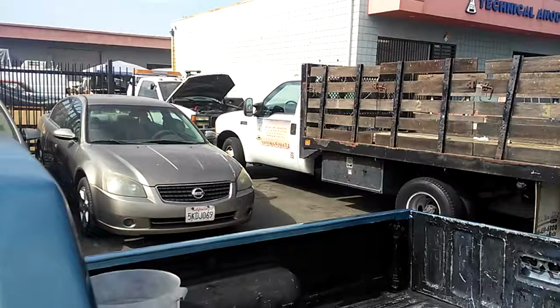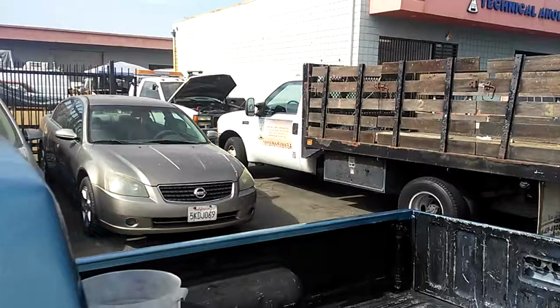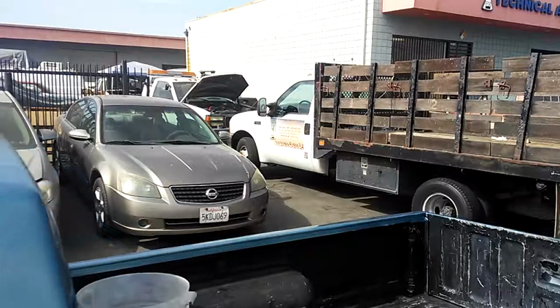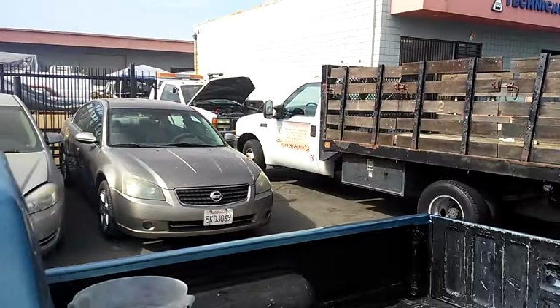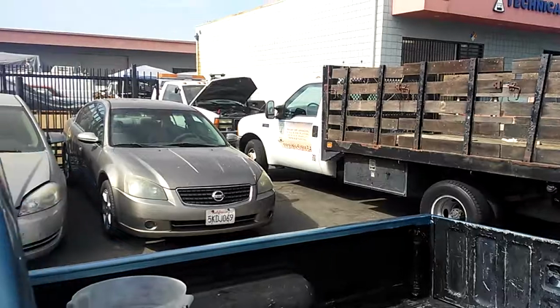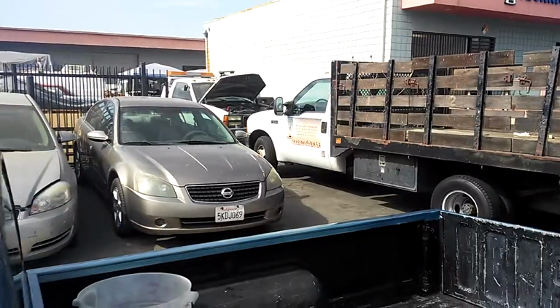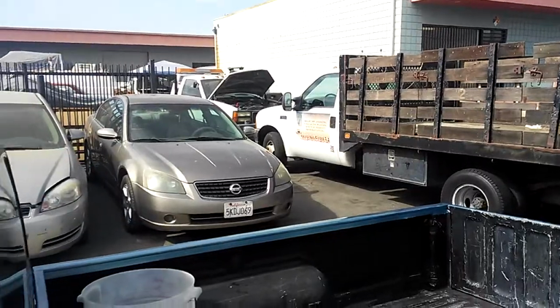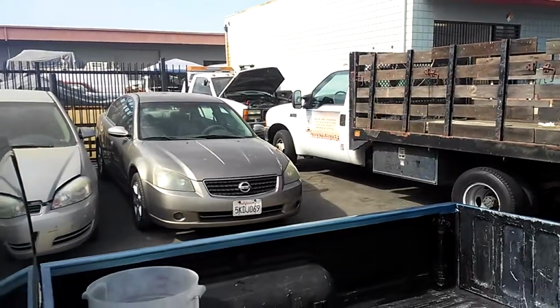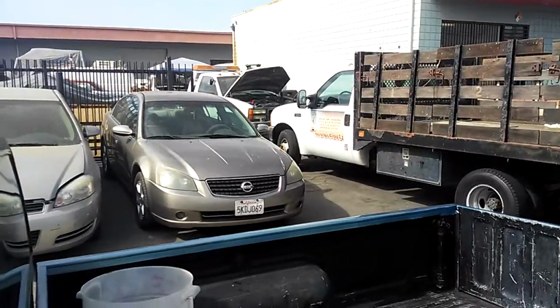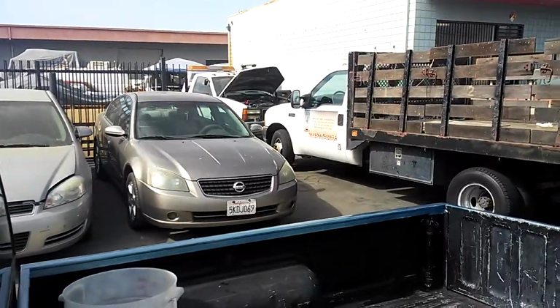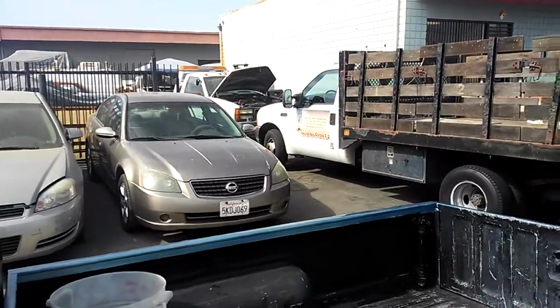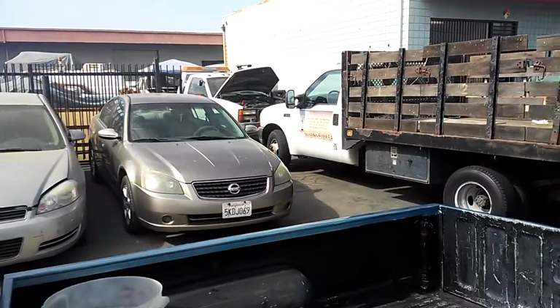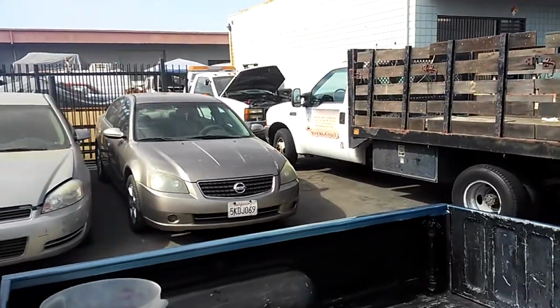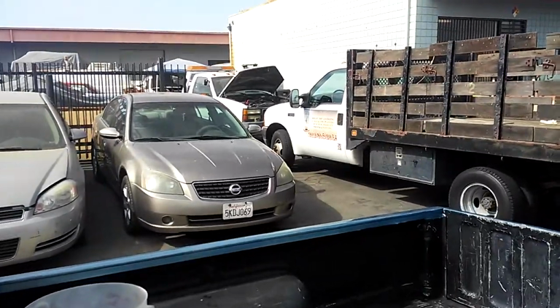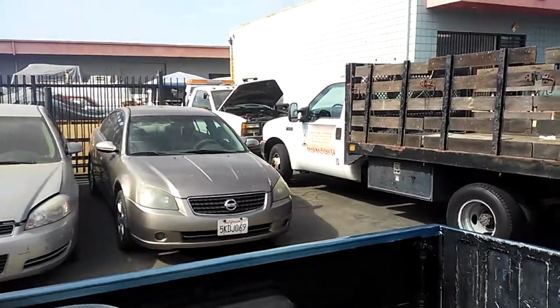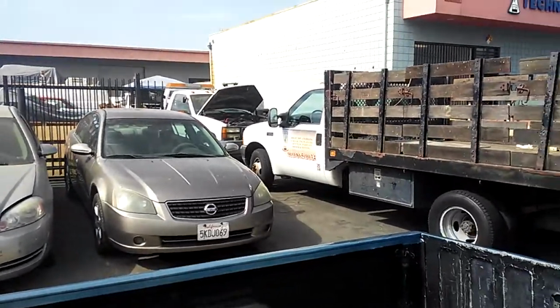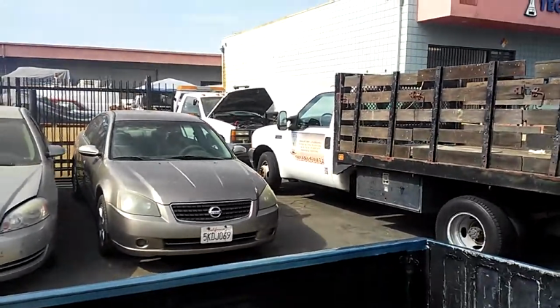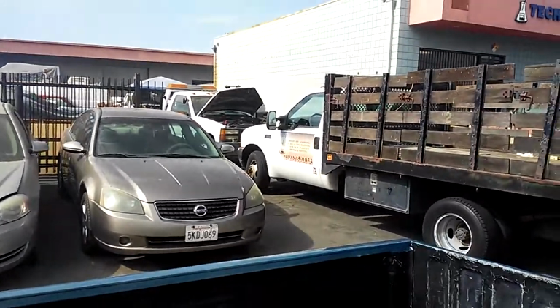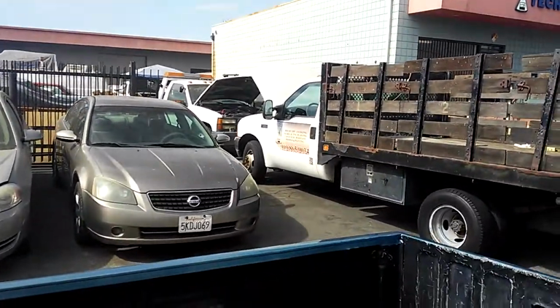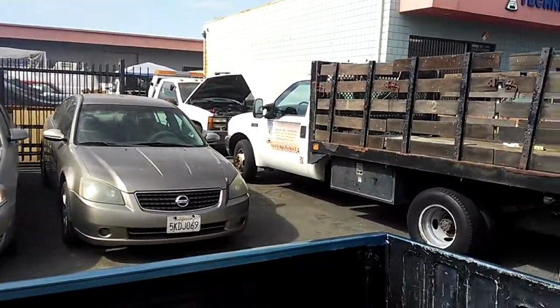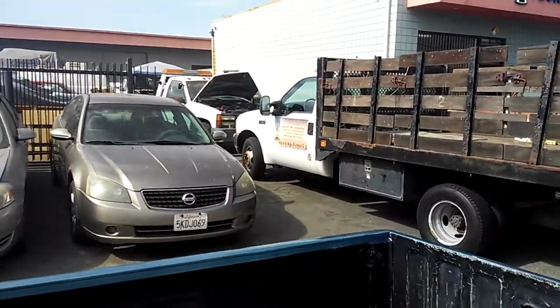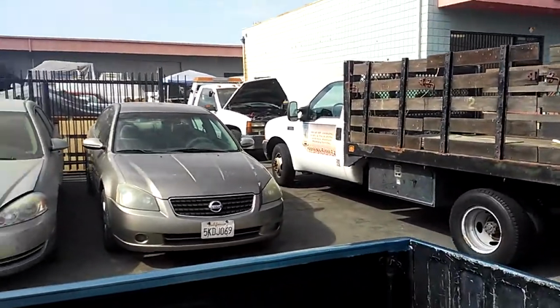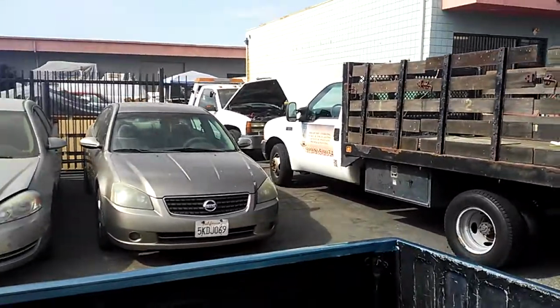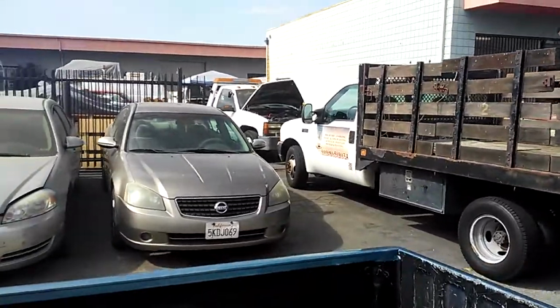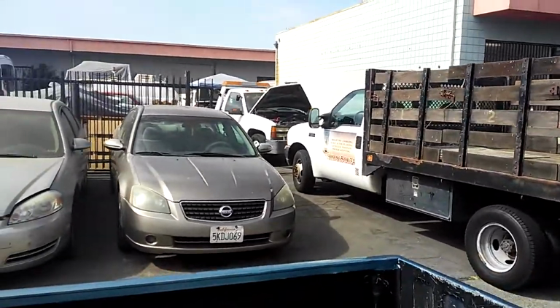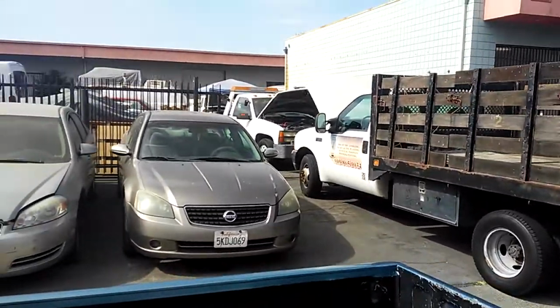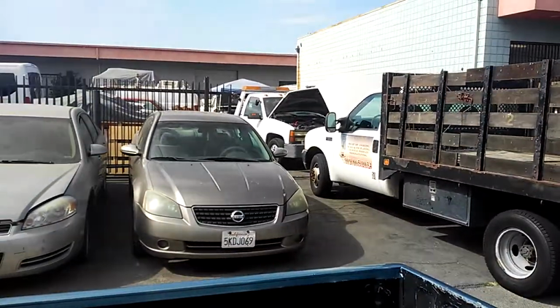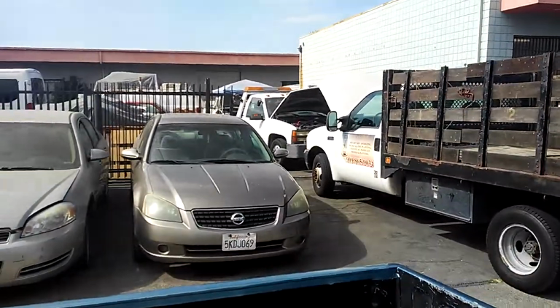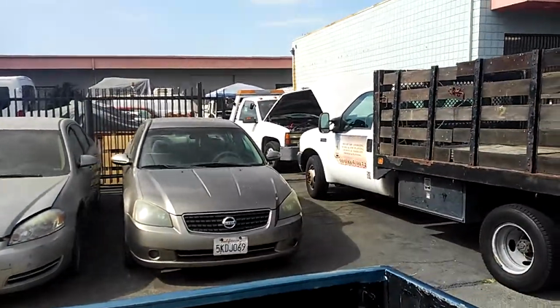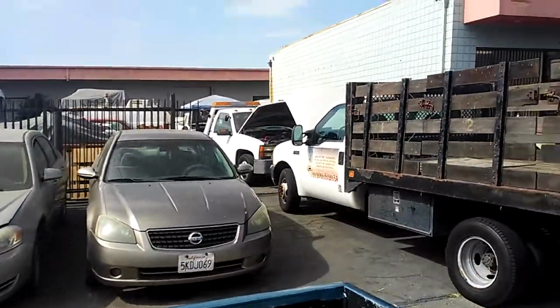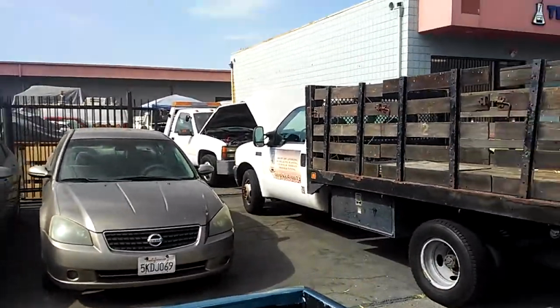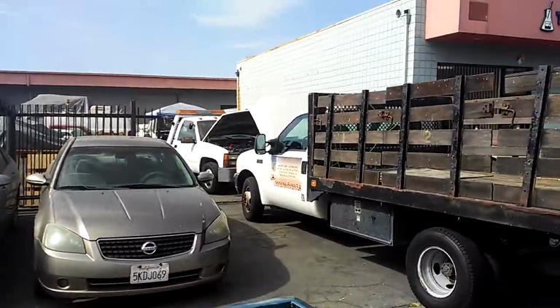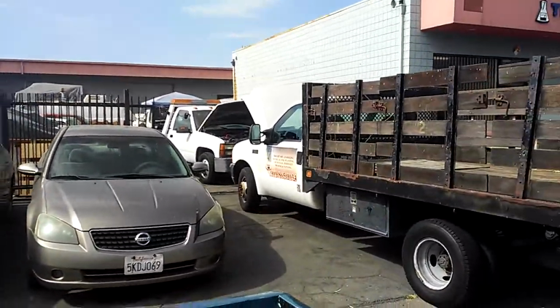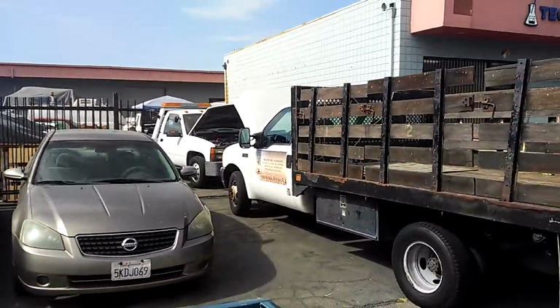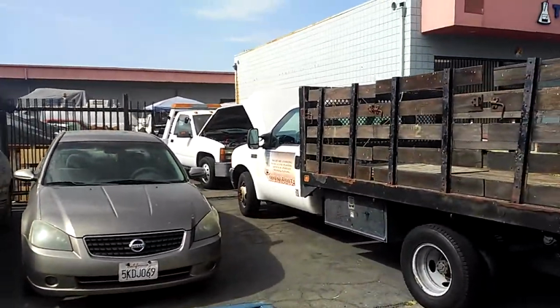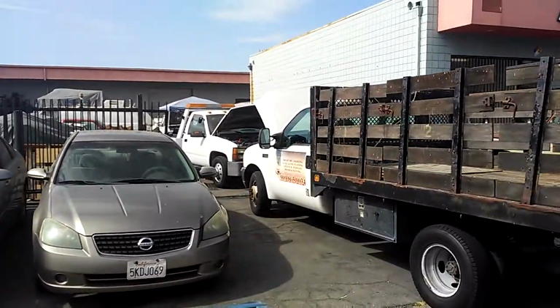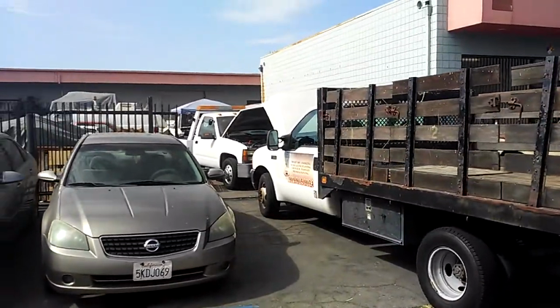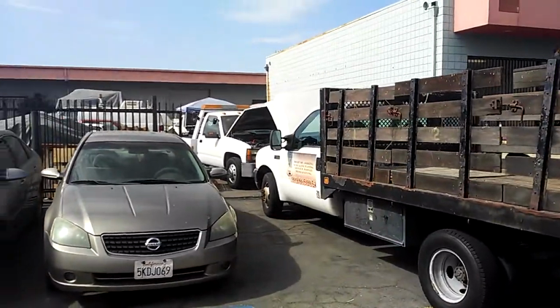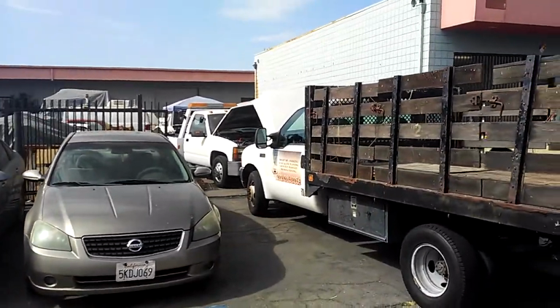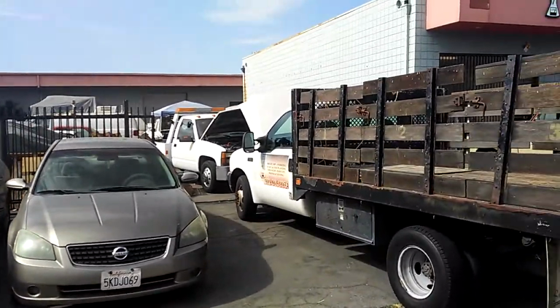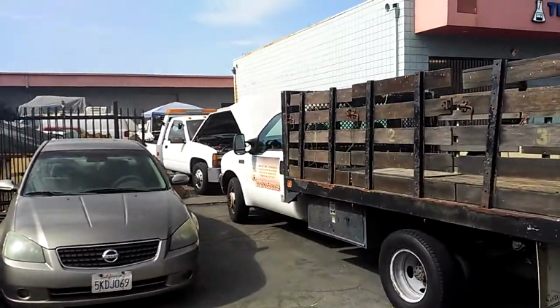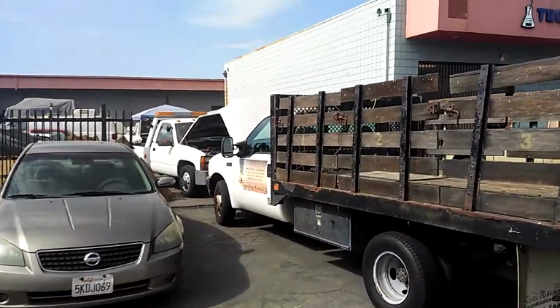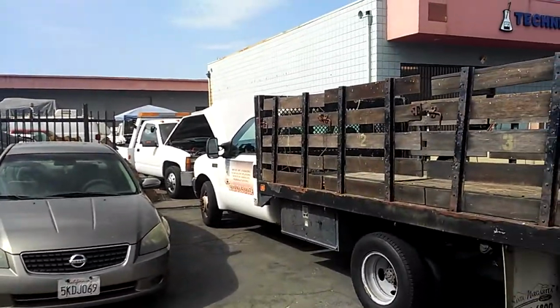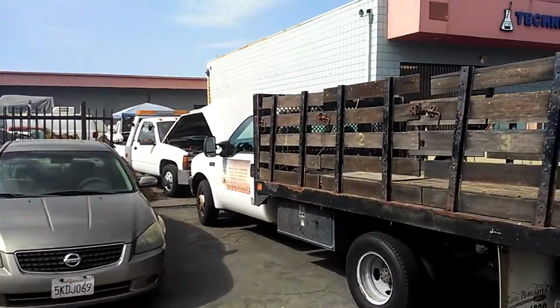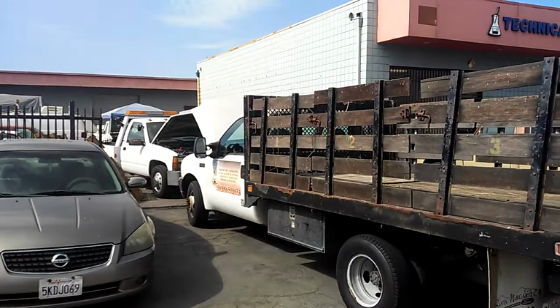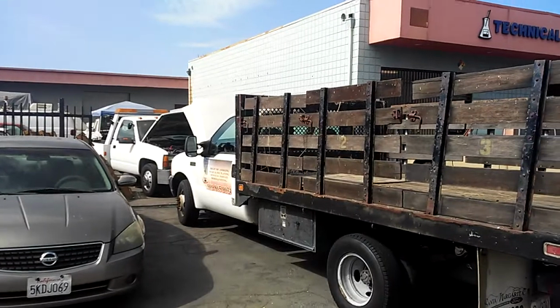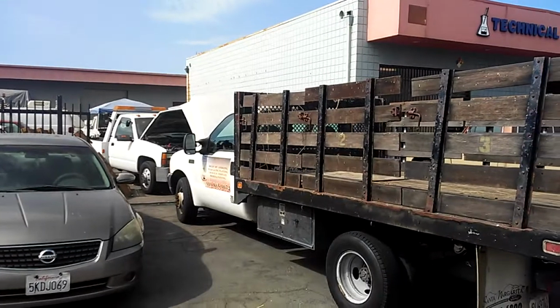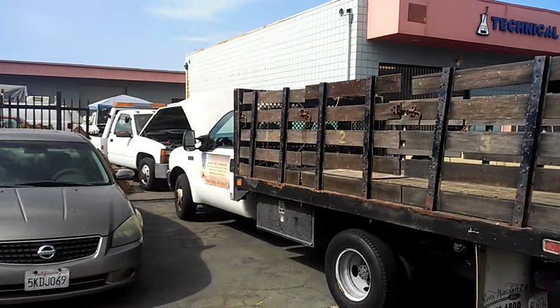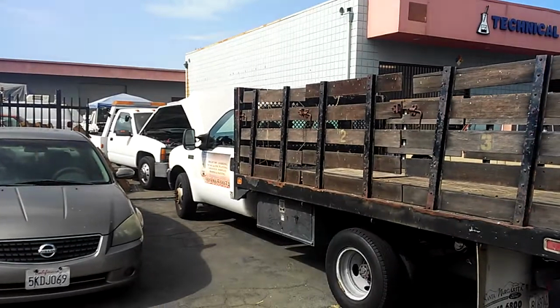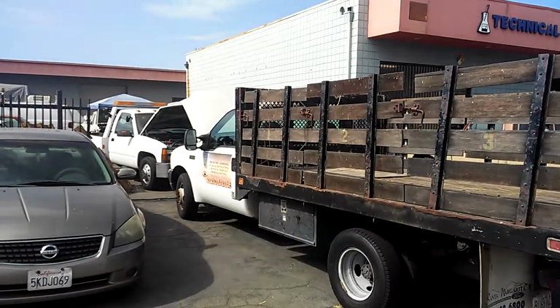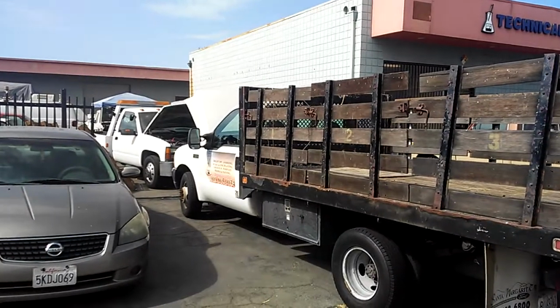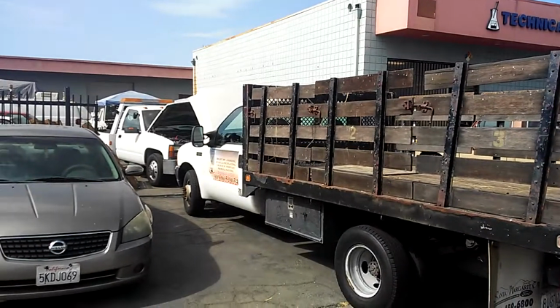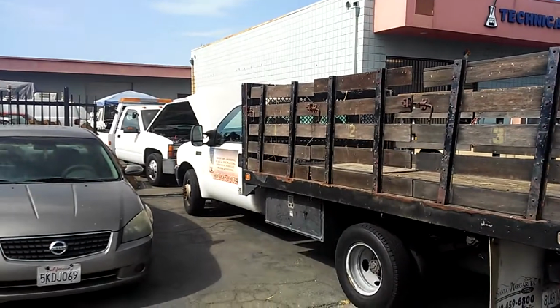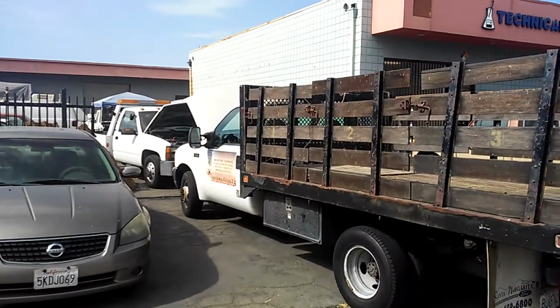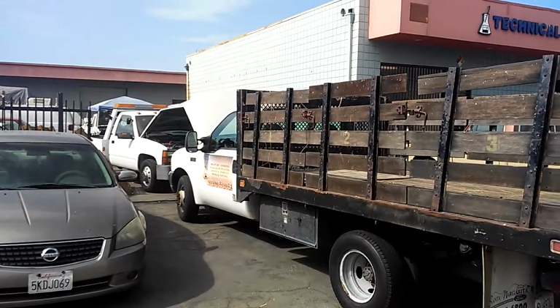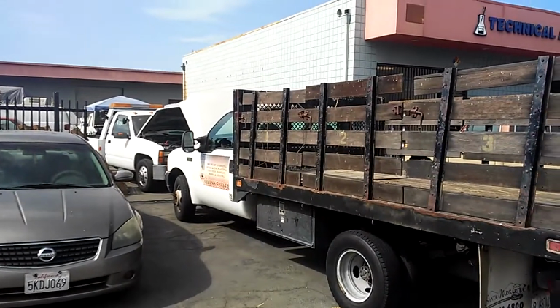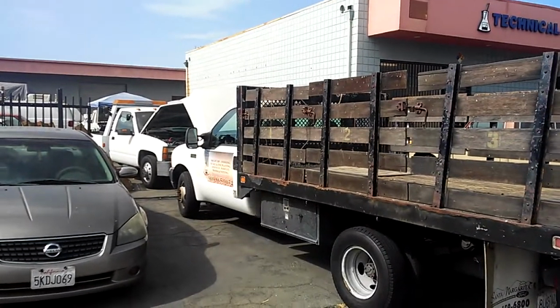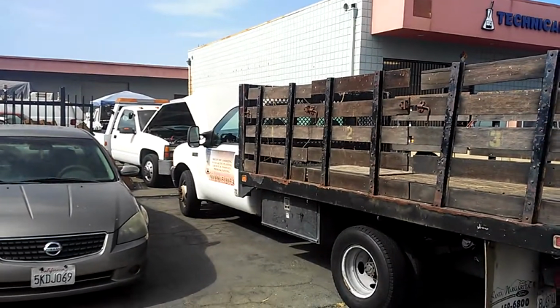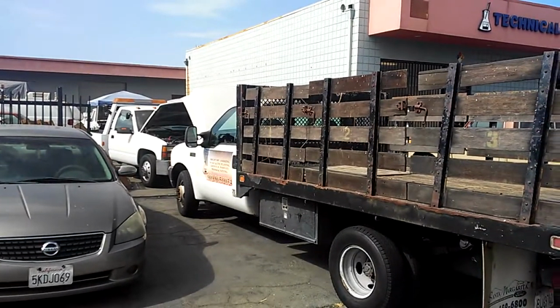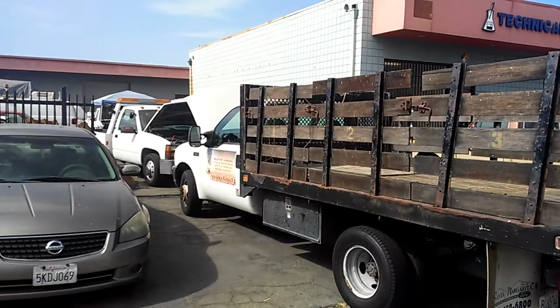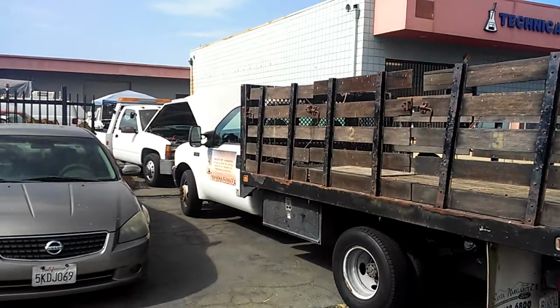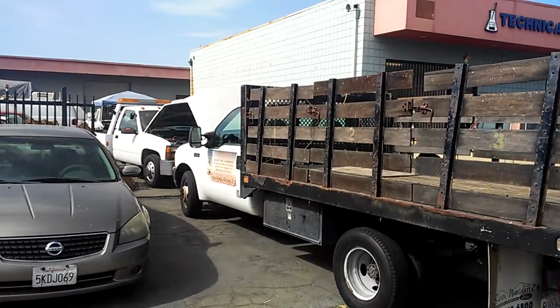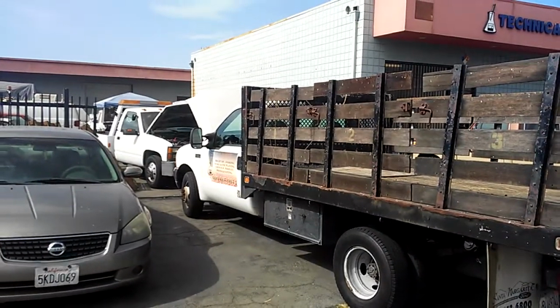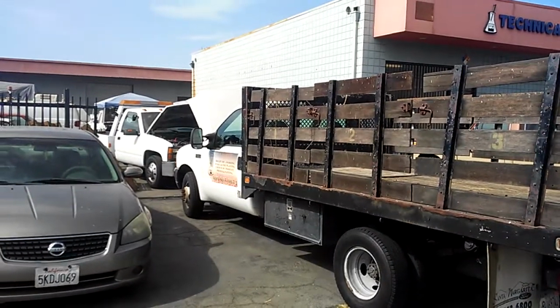Down here working at the shop. We got all these cars to work on right here. Just did the fuel filter on the diesel.